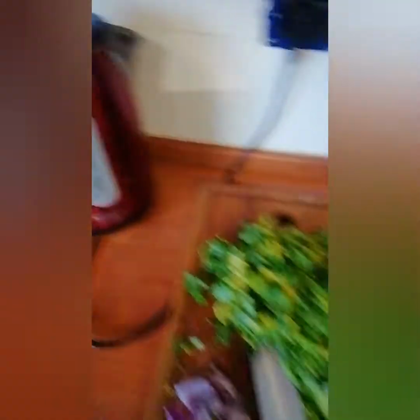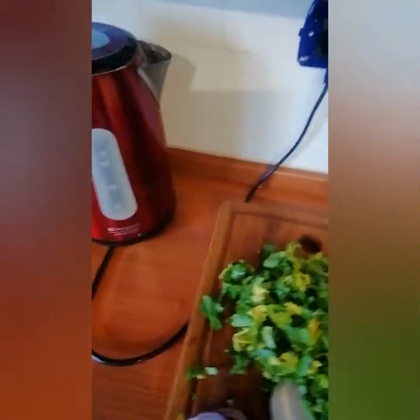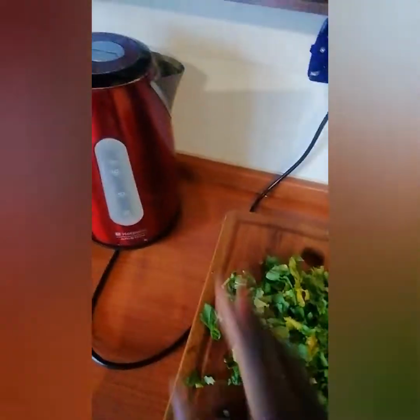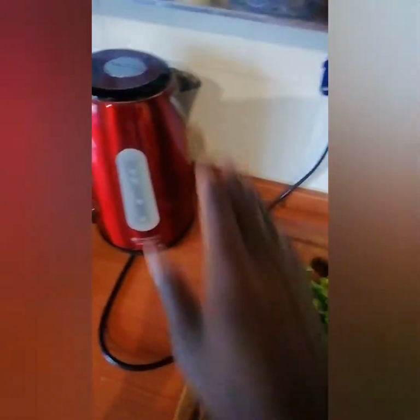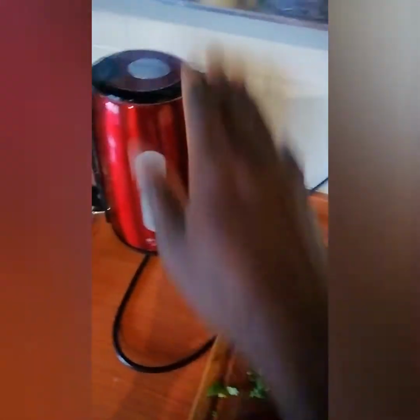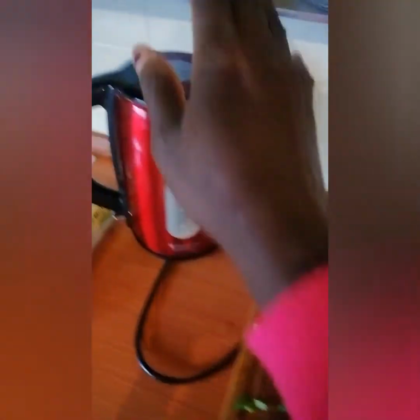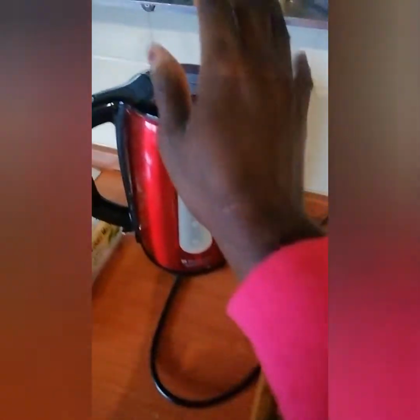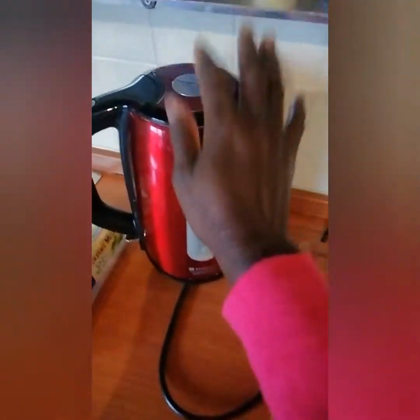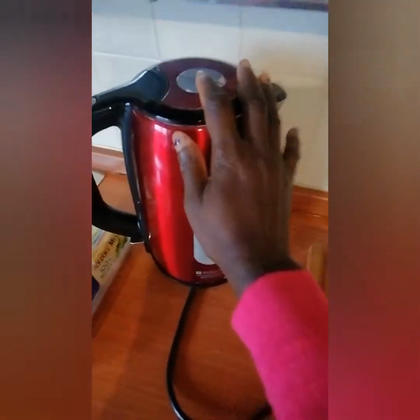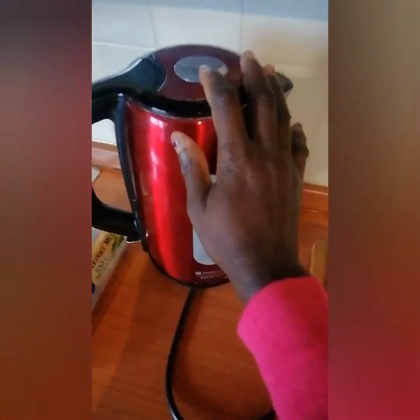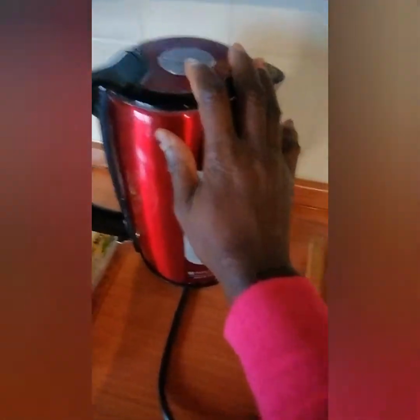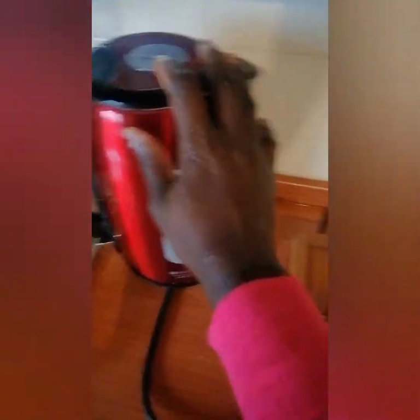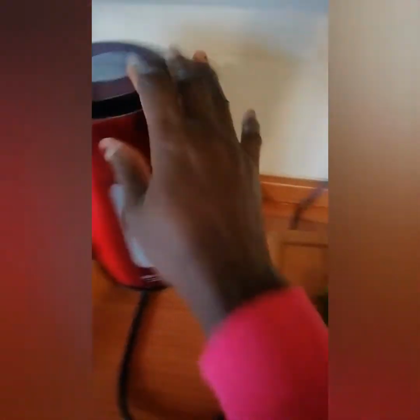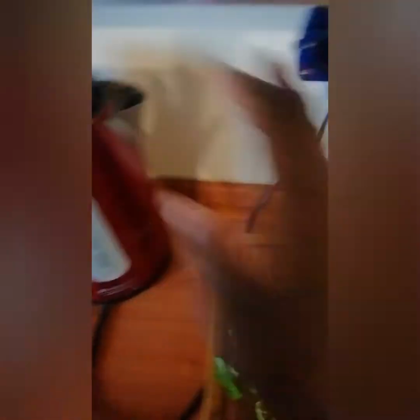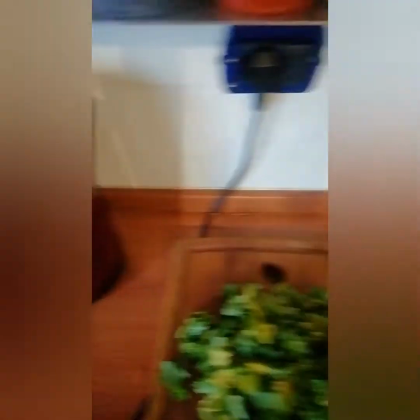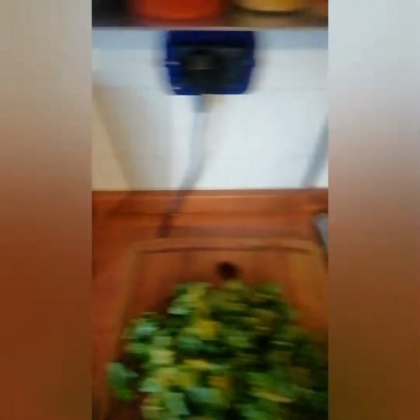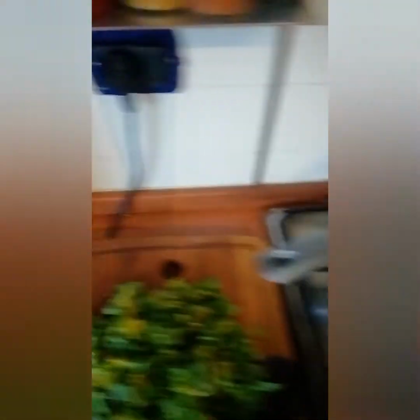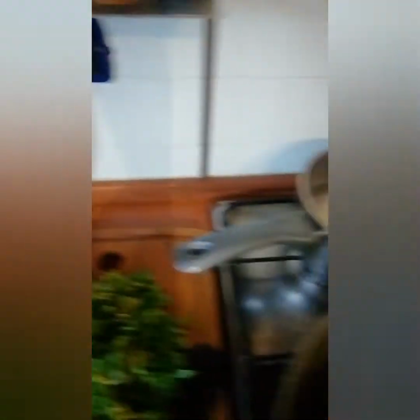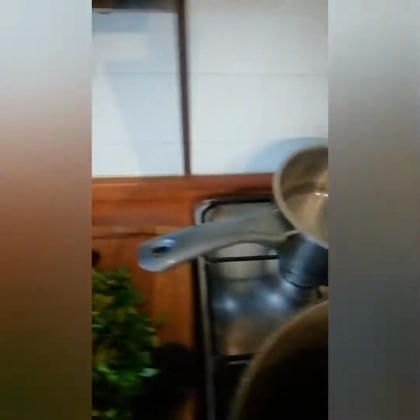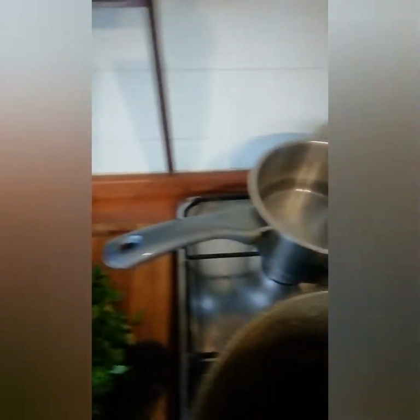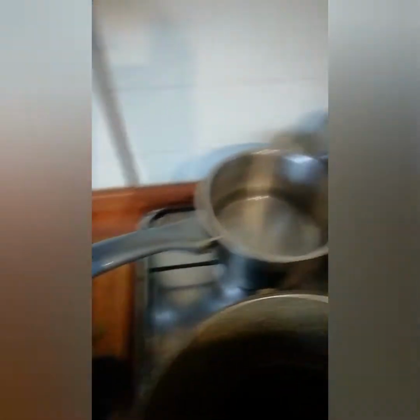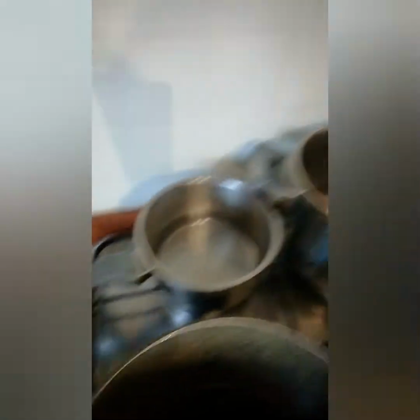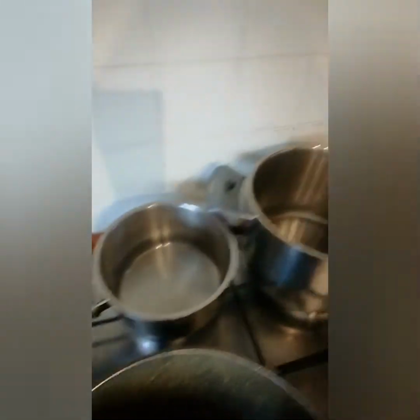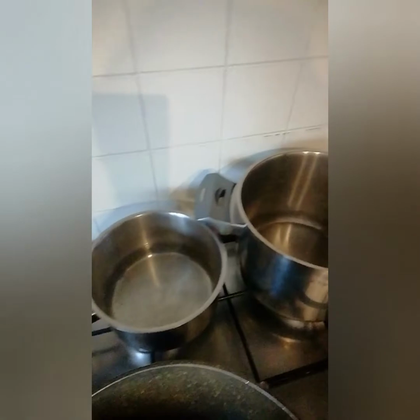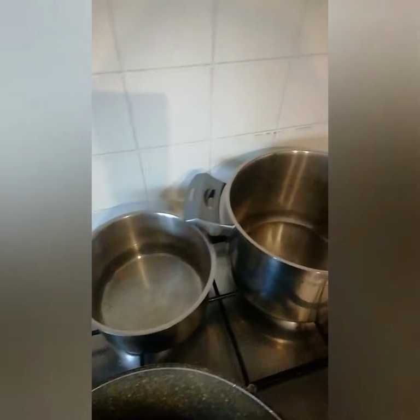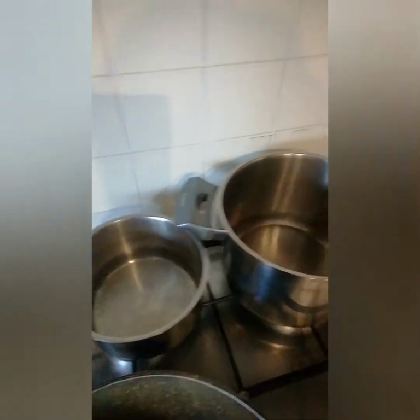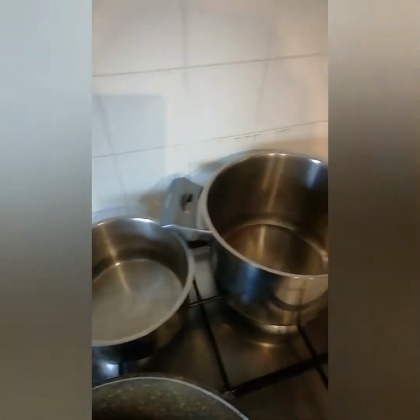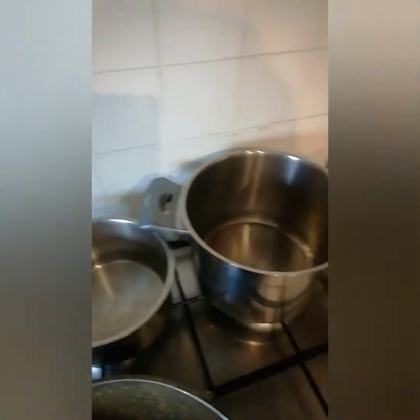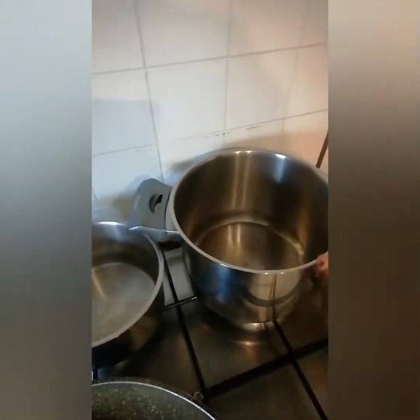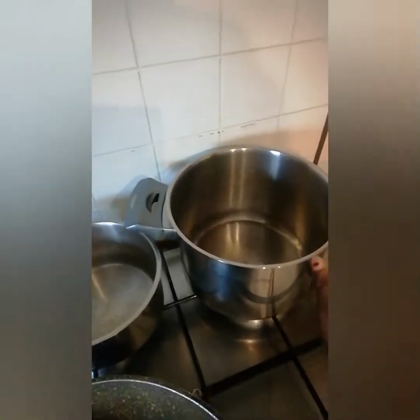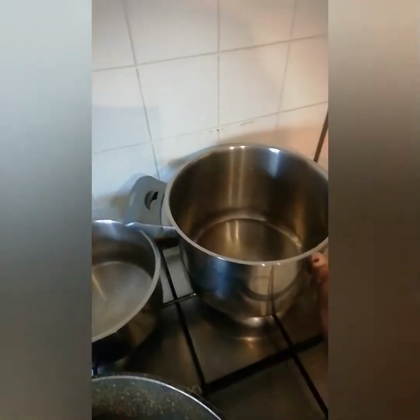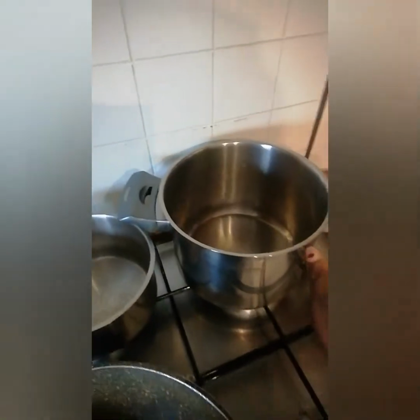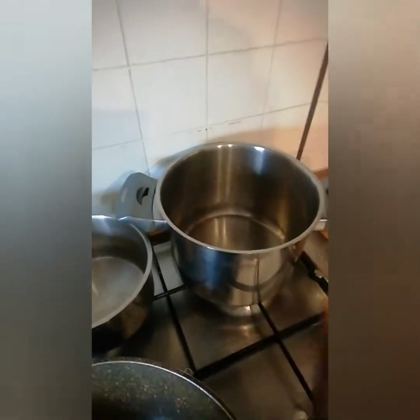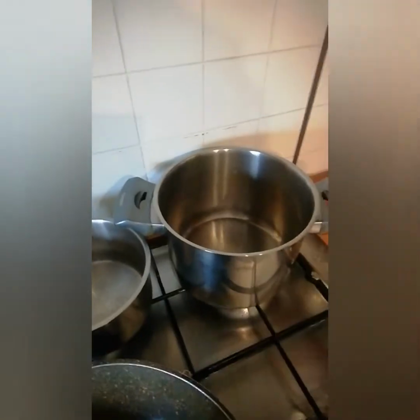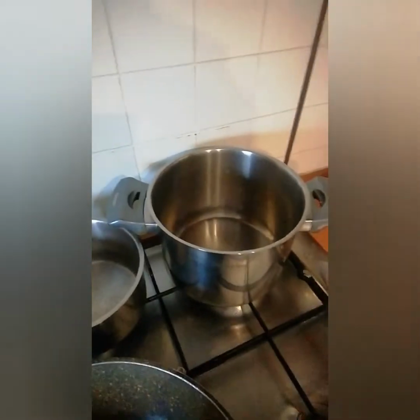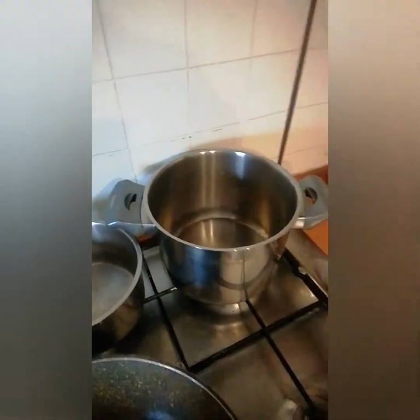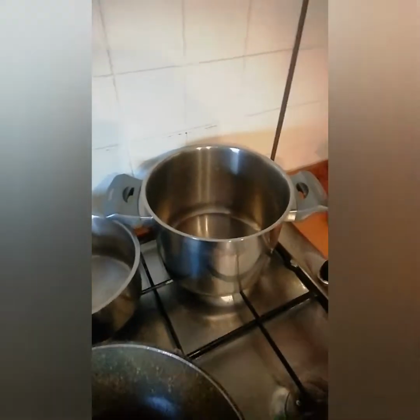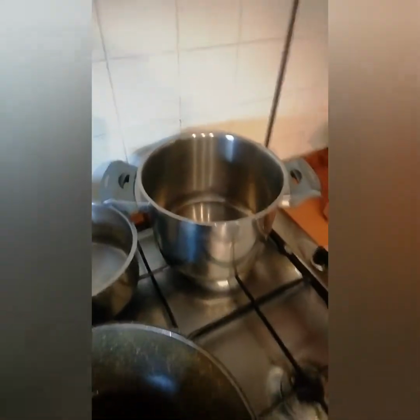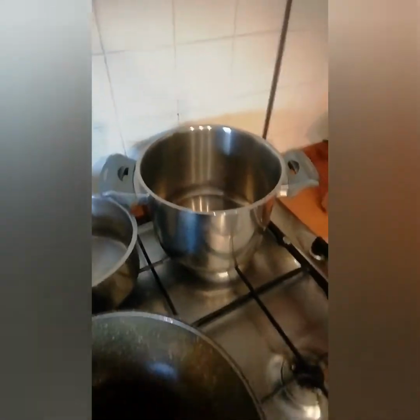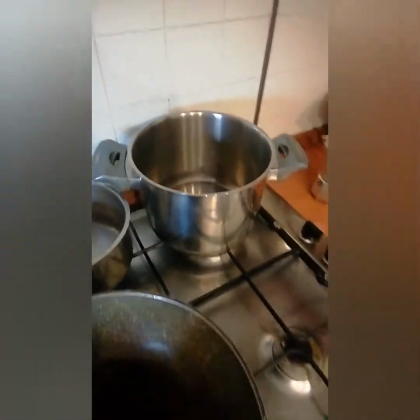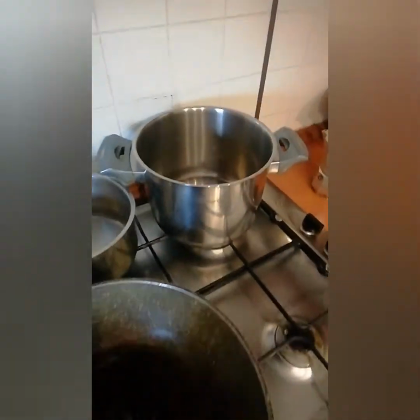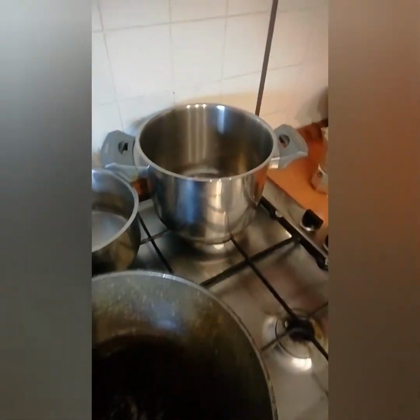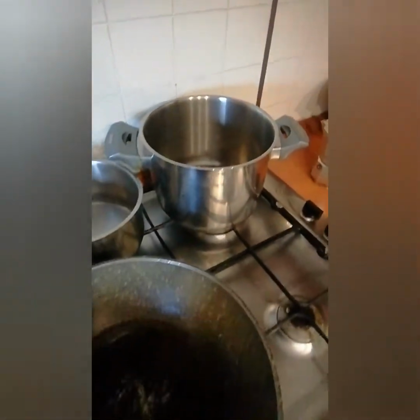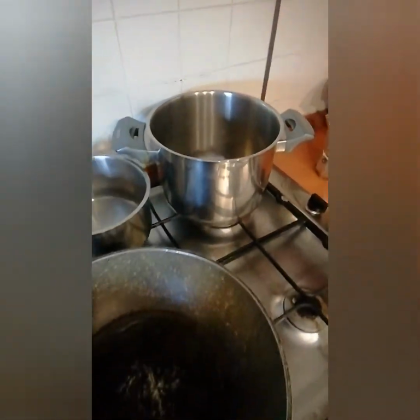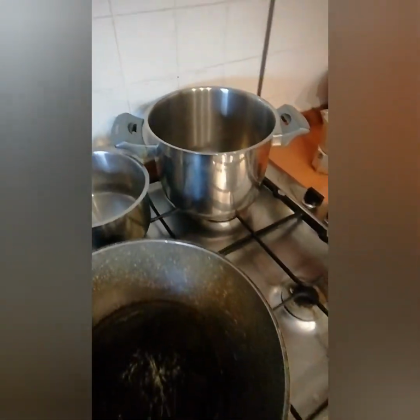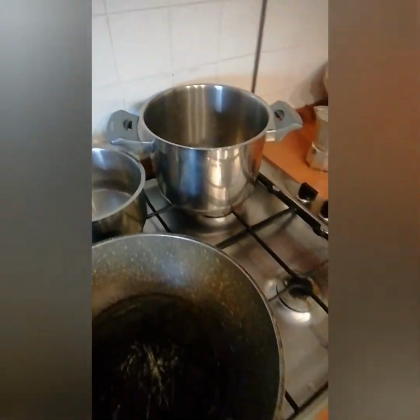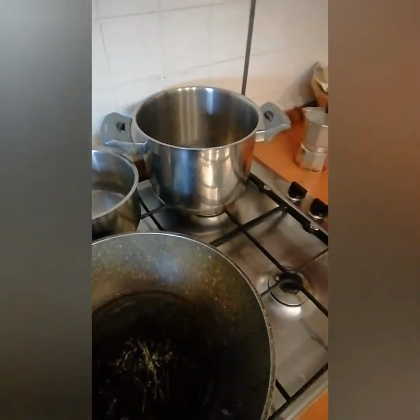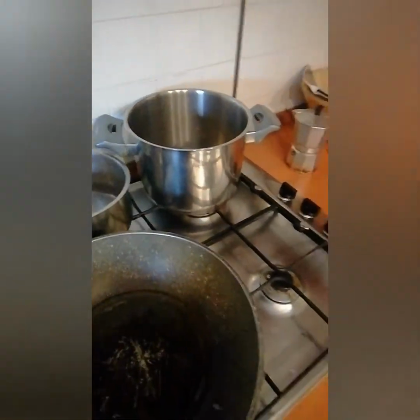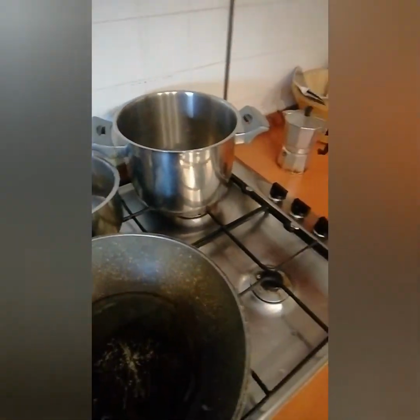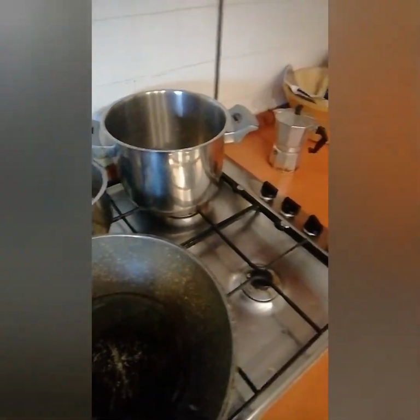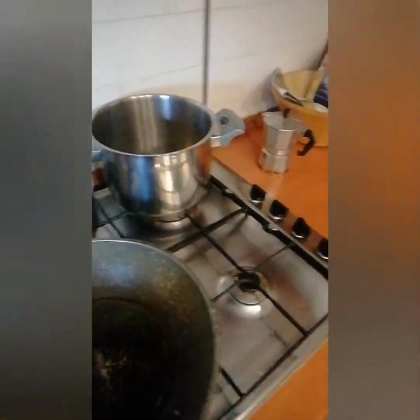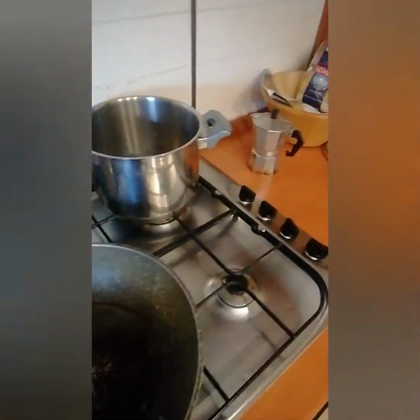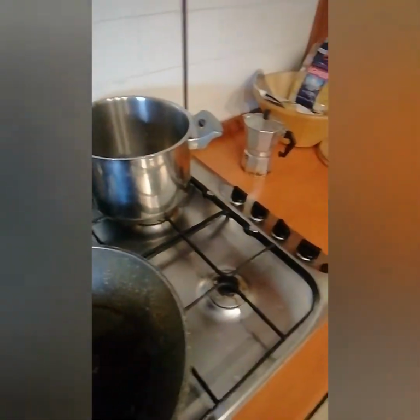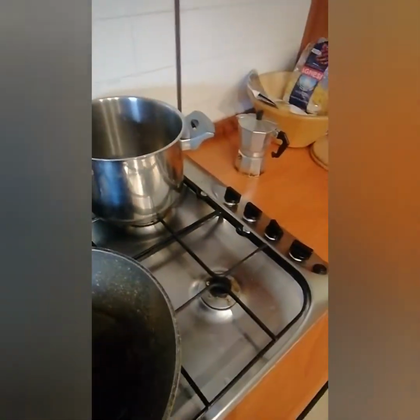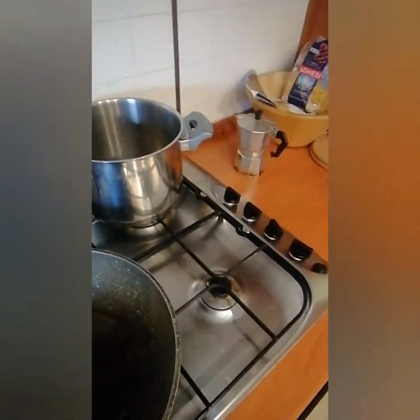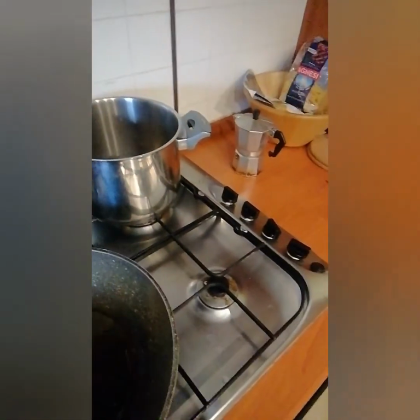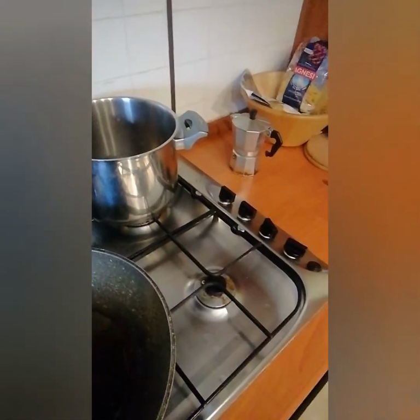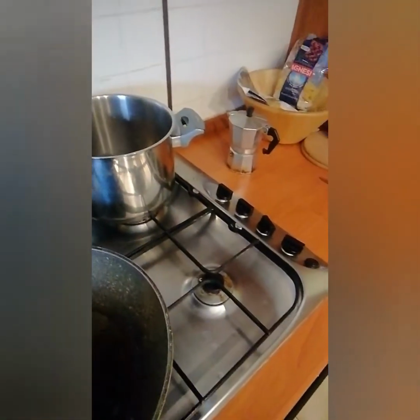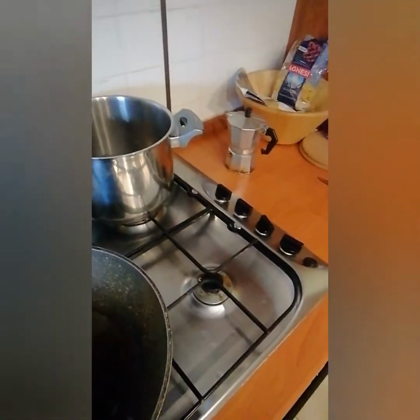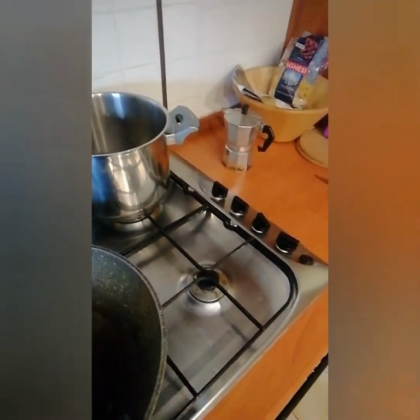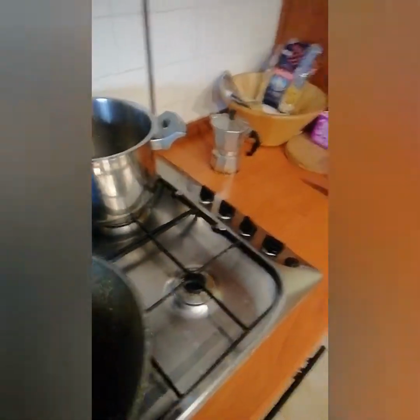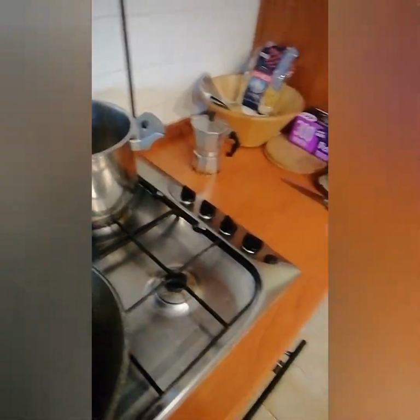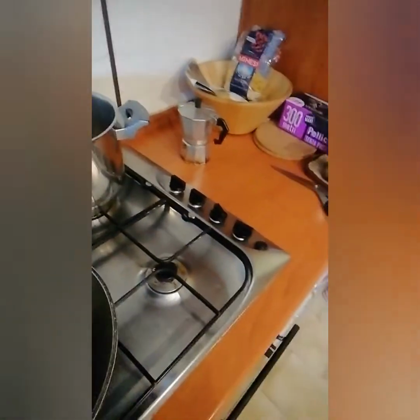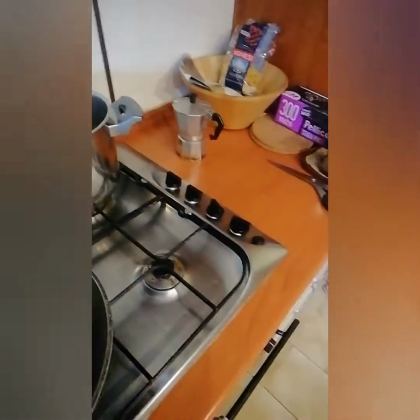This is my water and the pots I want to use for my pasta, so you can see I'm ready for today.